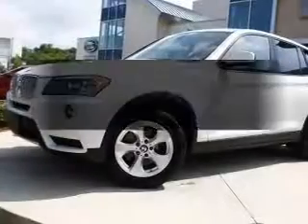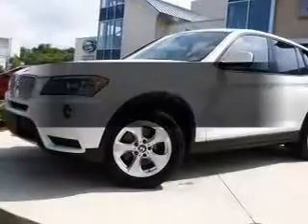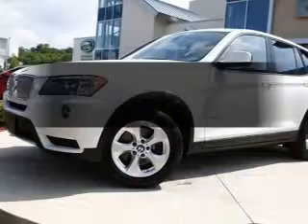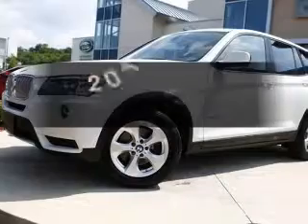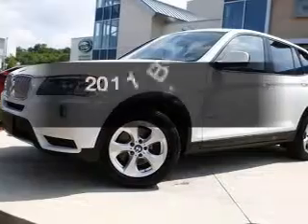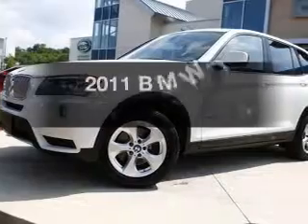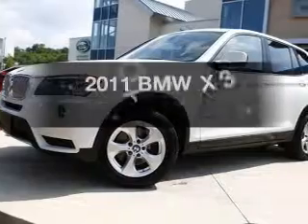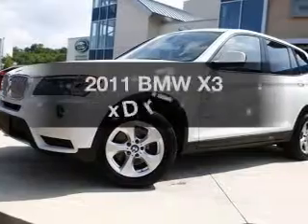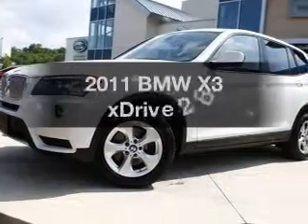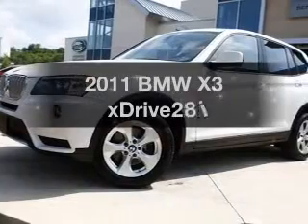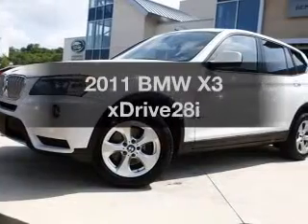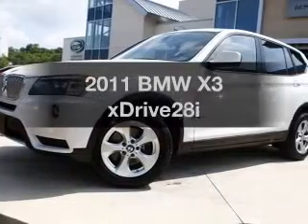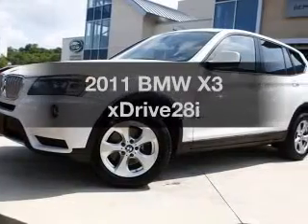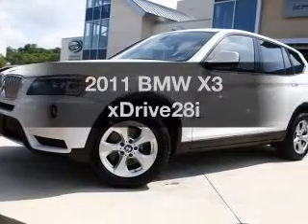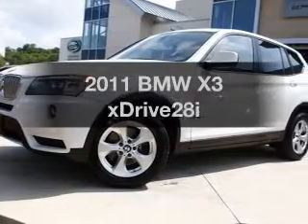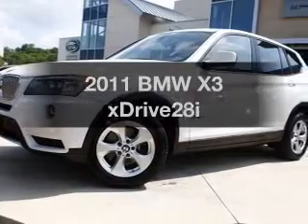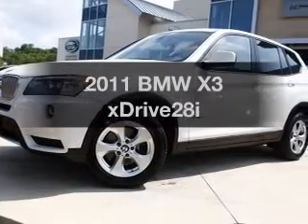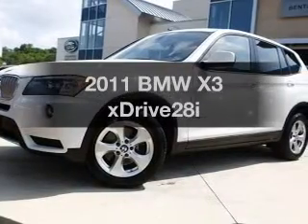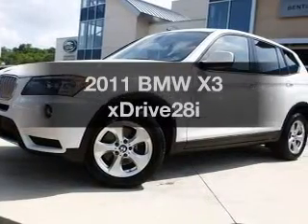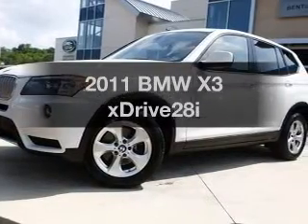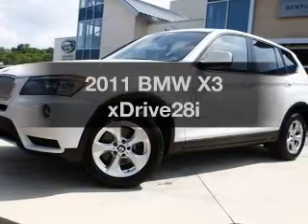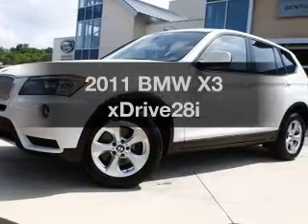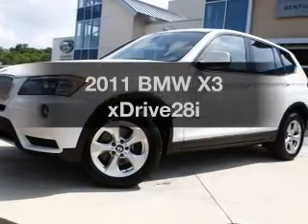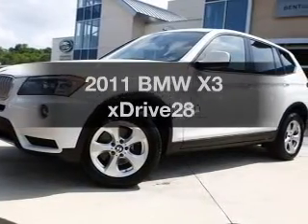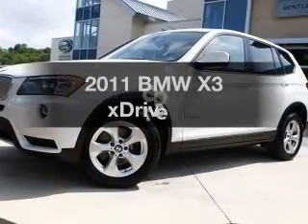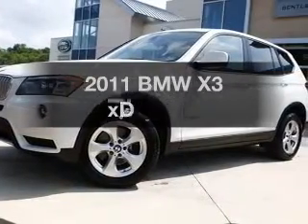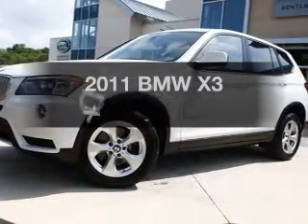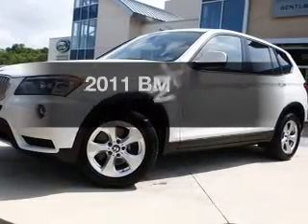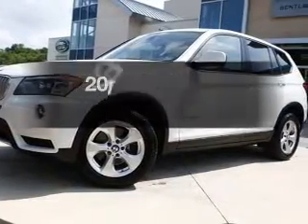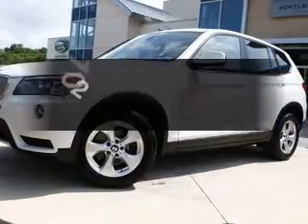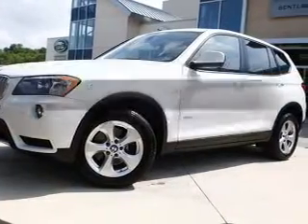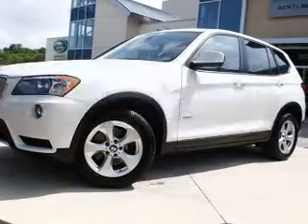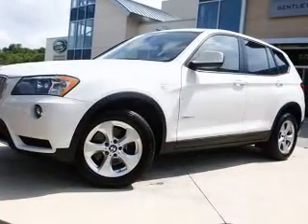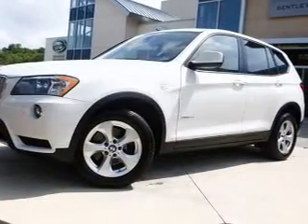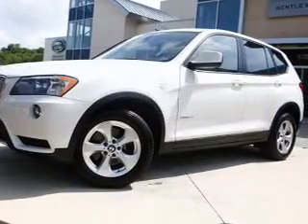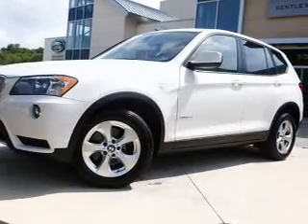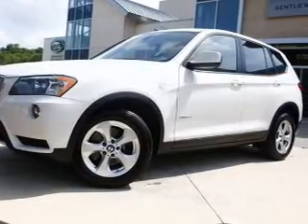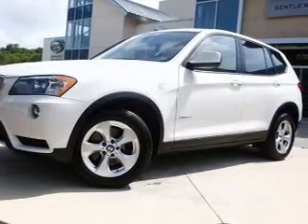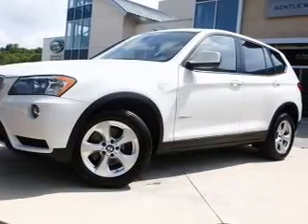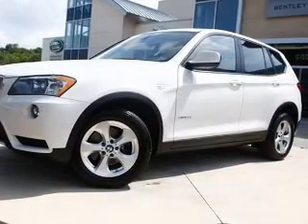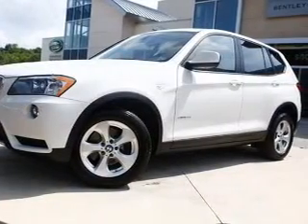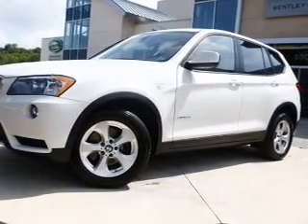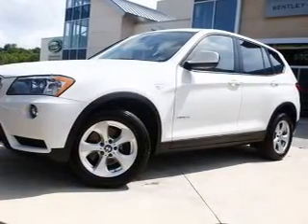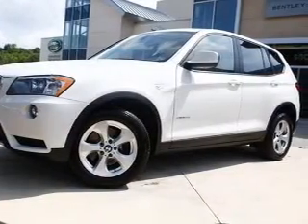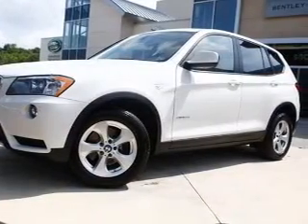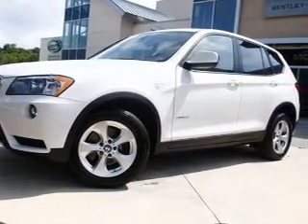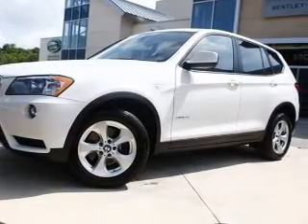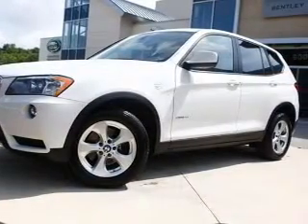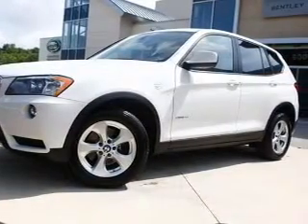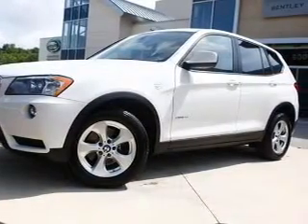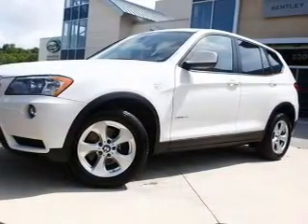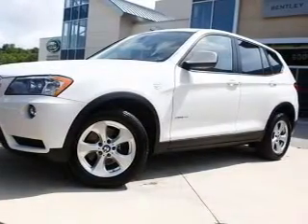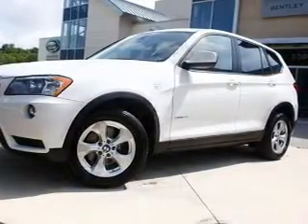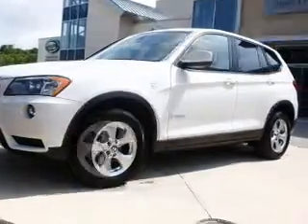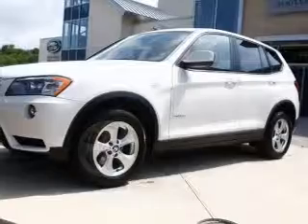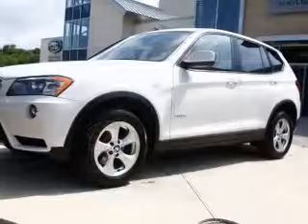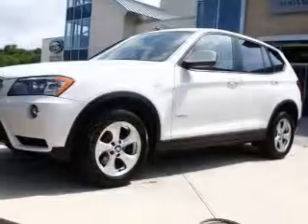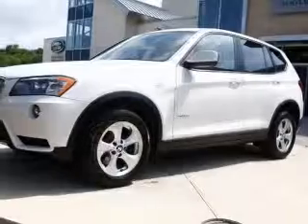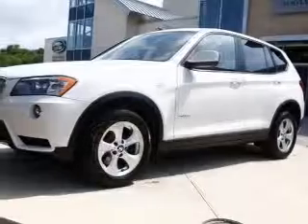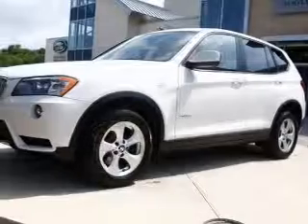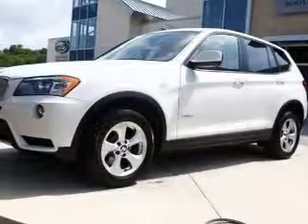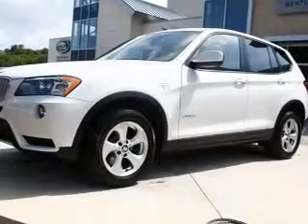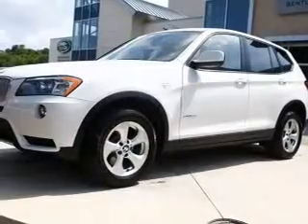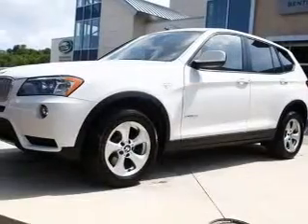Presenting the 2011 BMW X3. If you're looking for a first-rate auto, this one could be yours today.